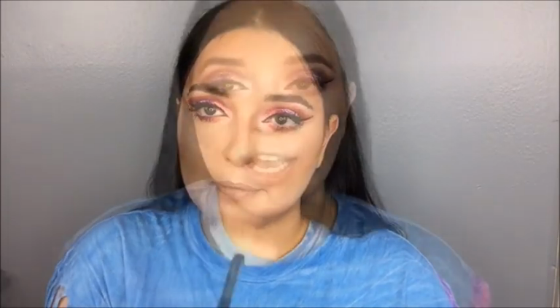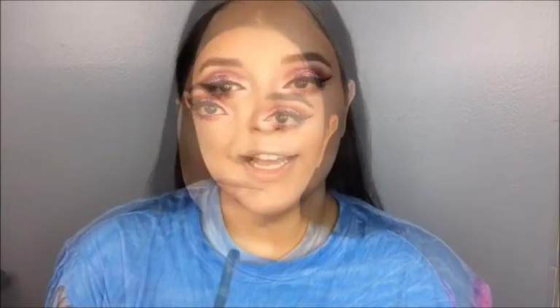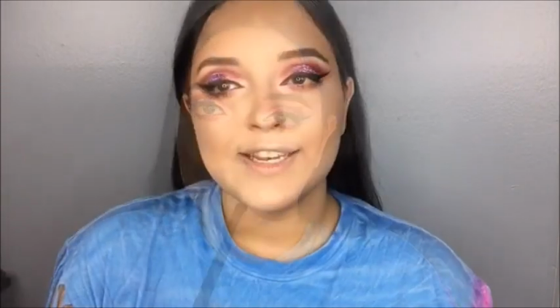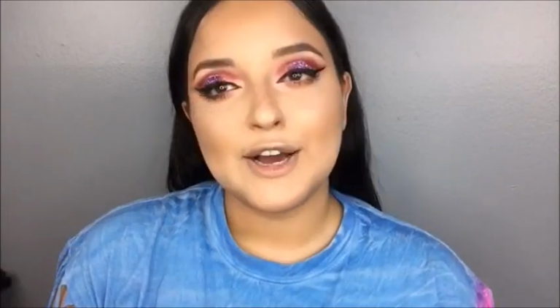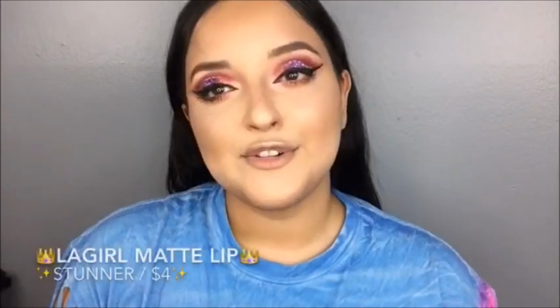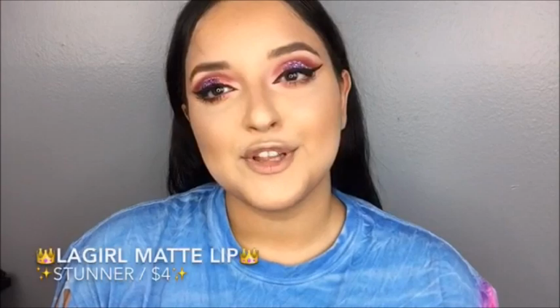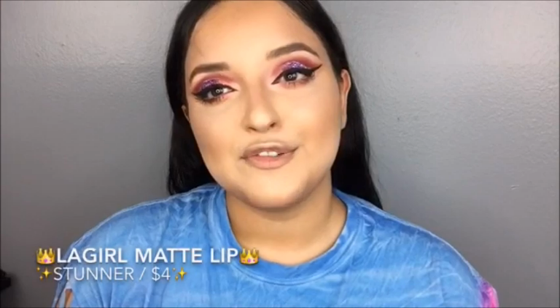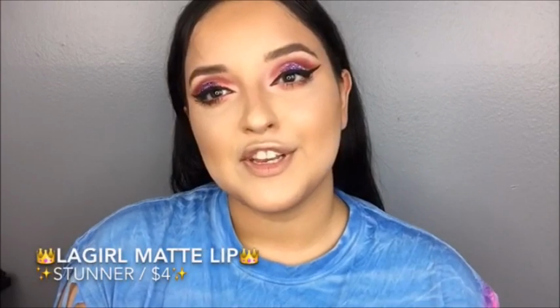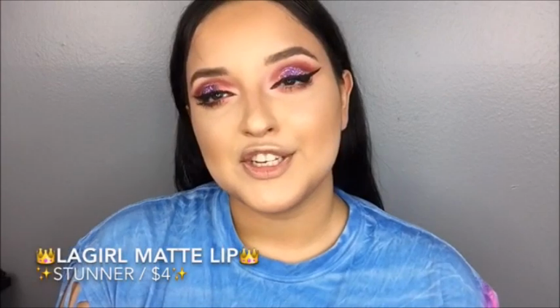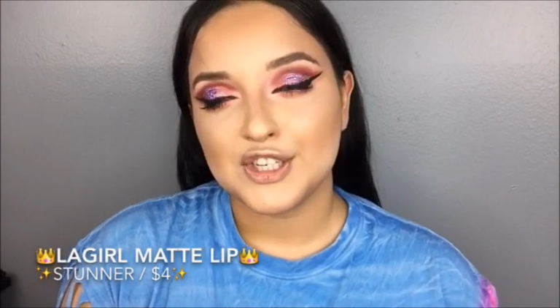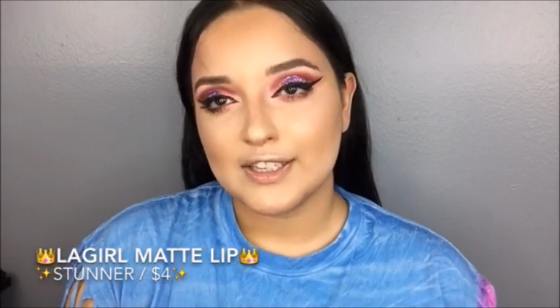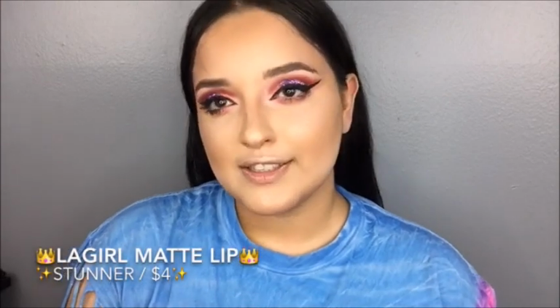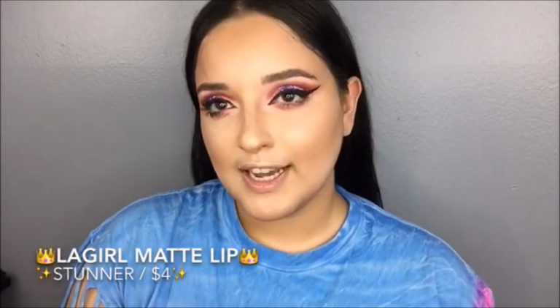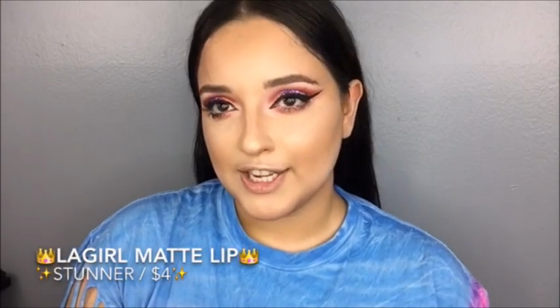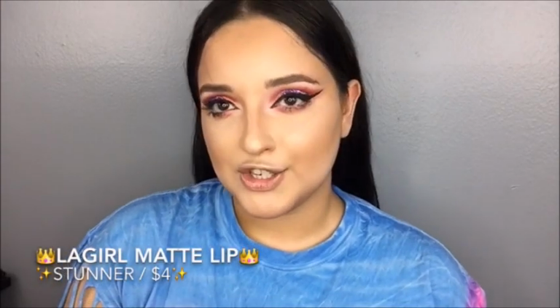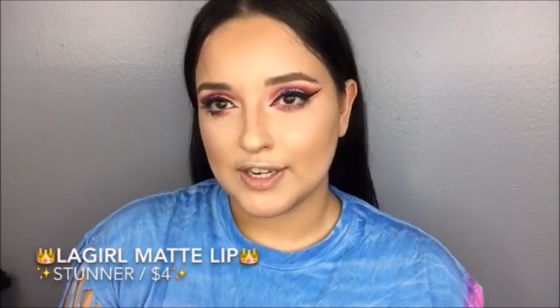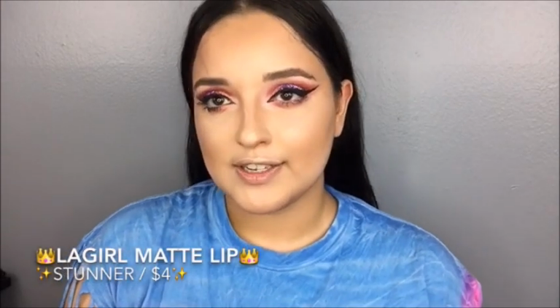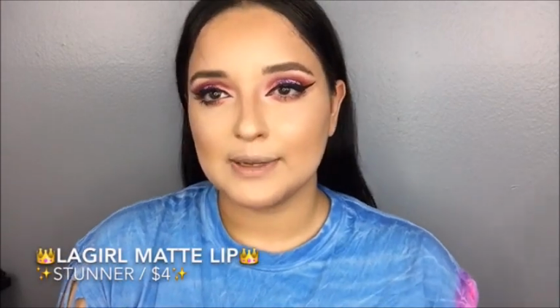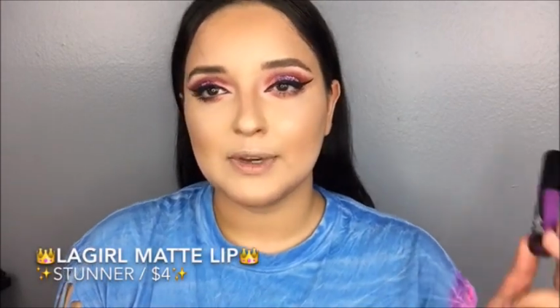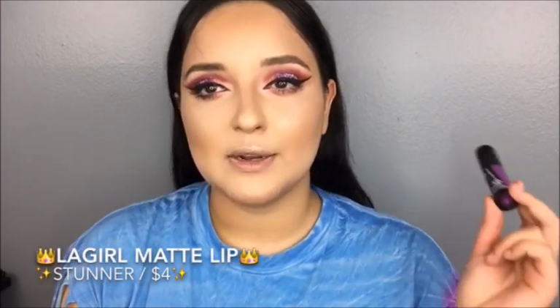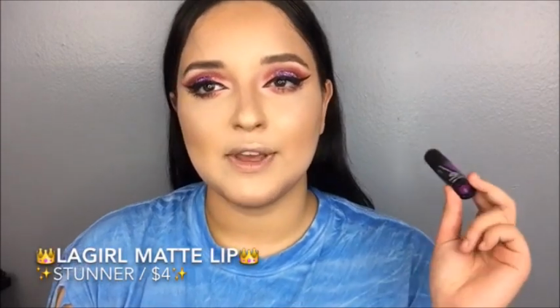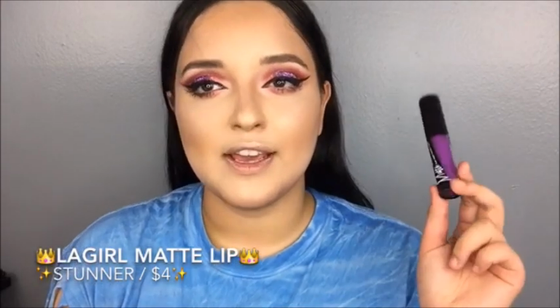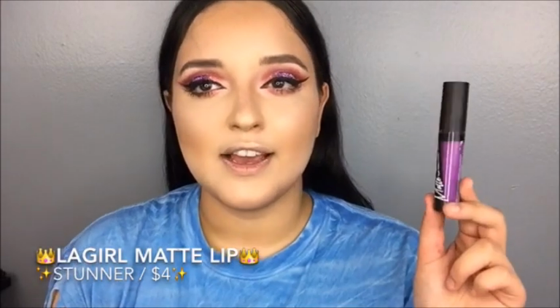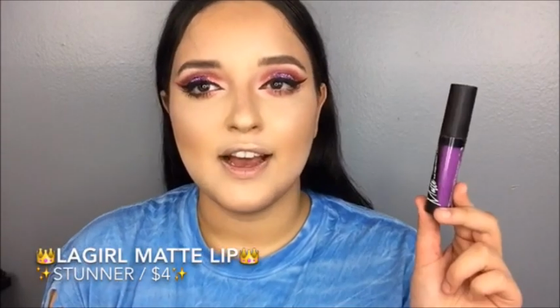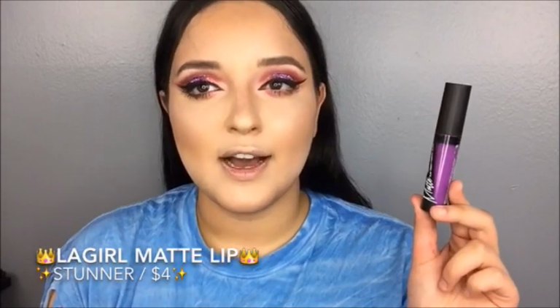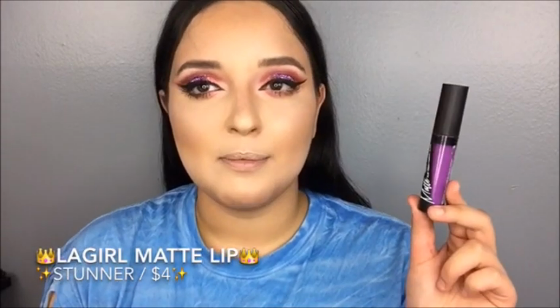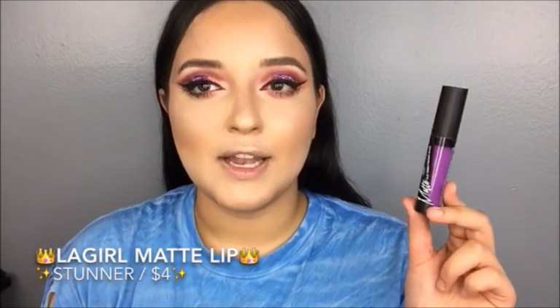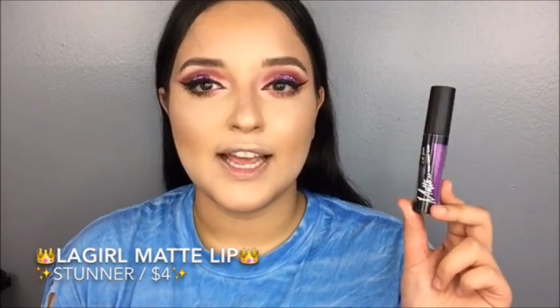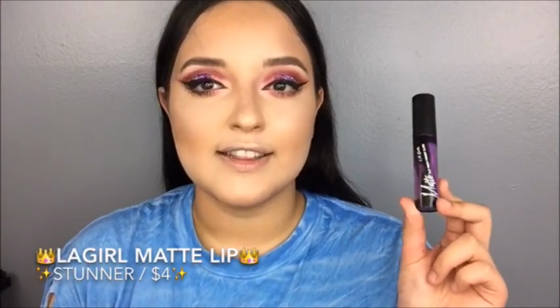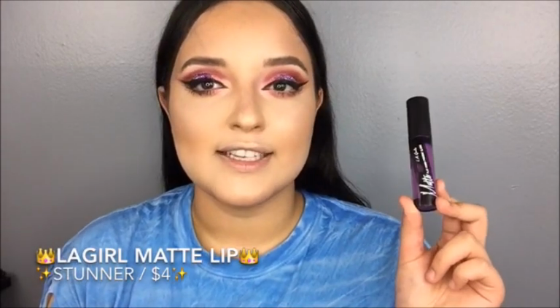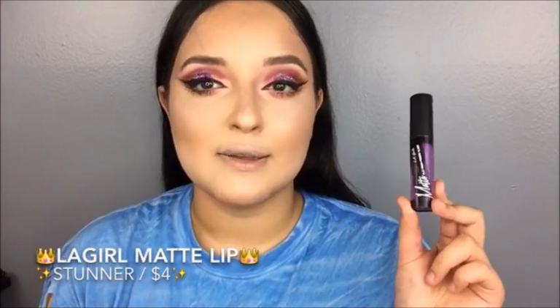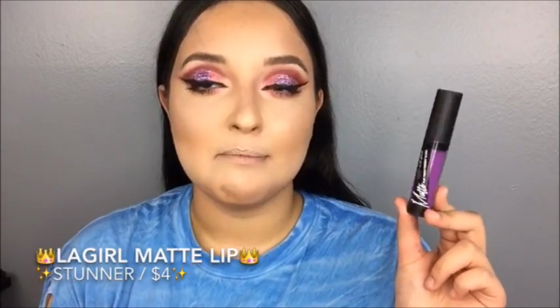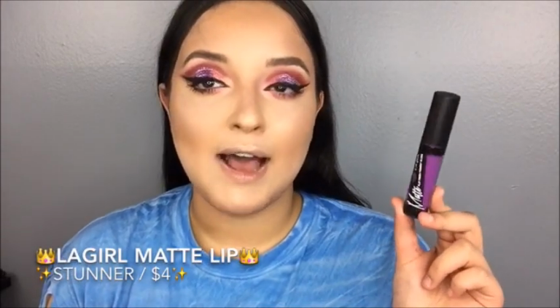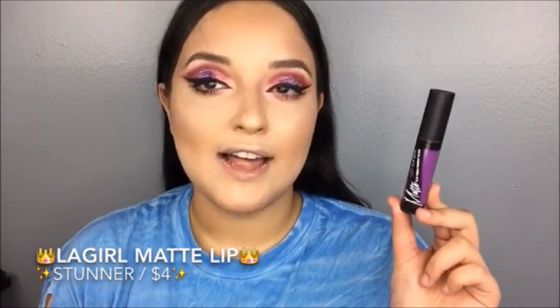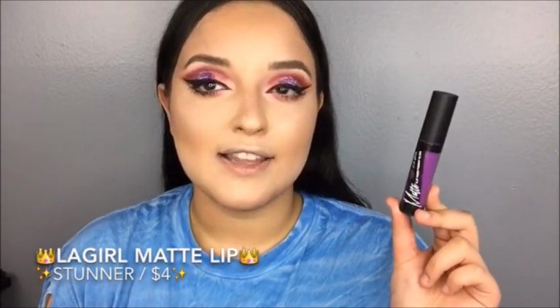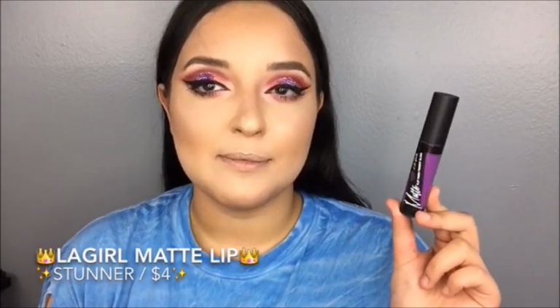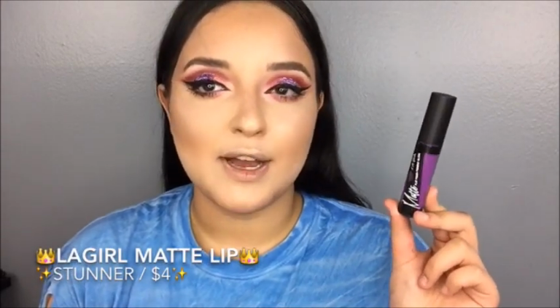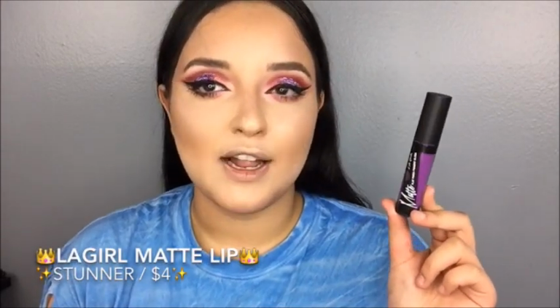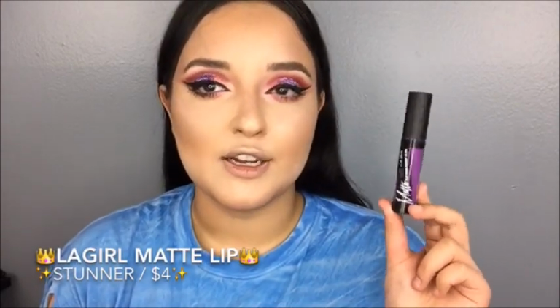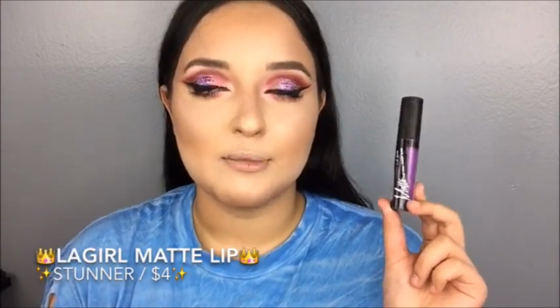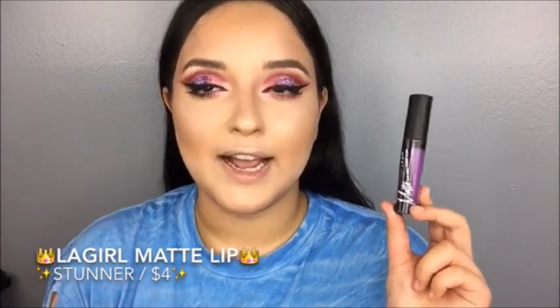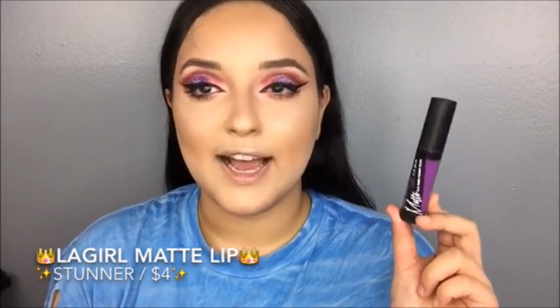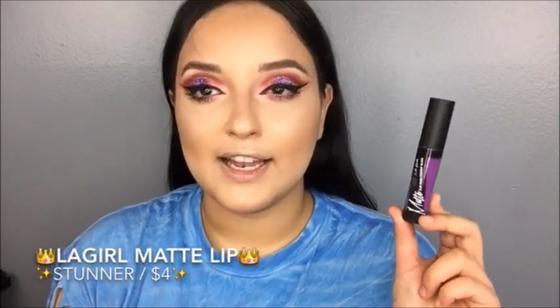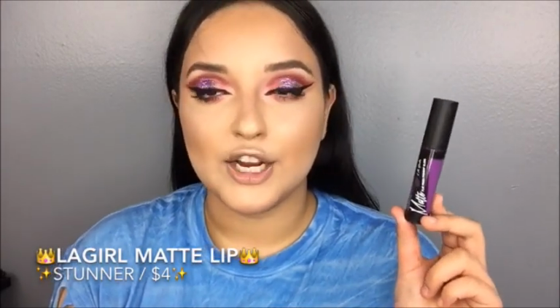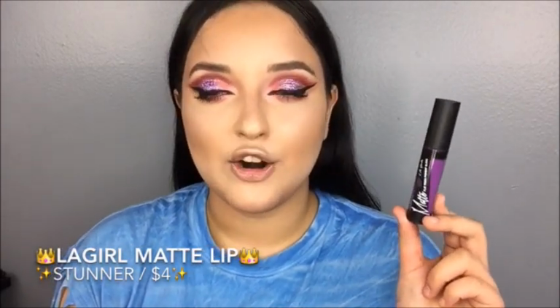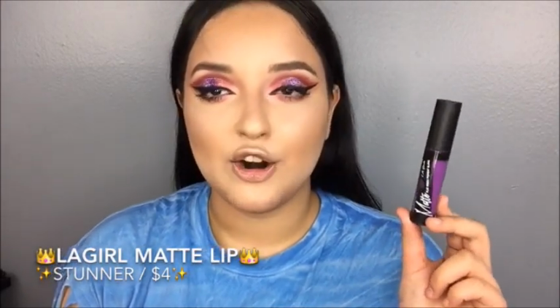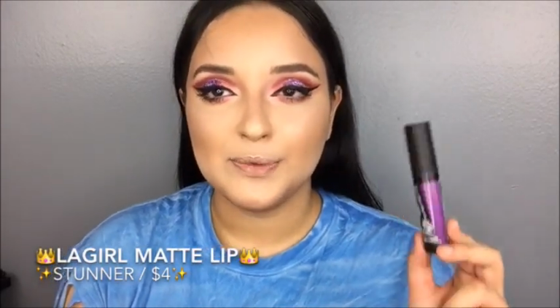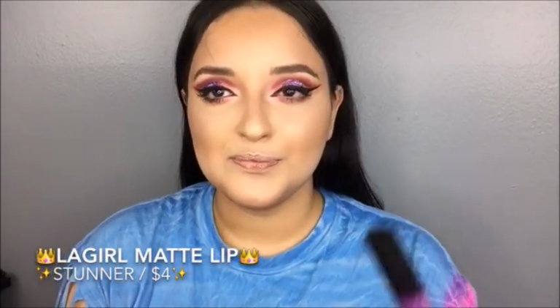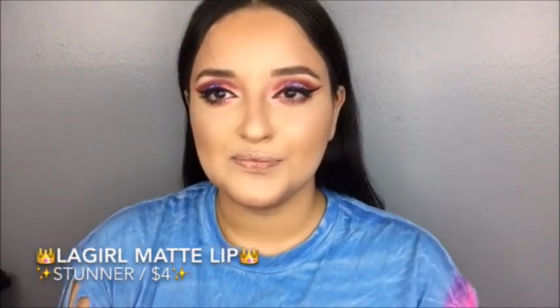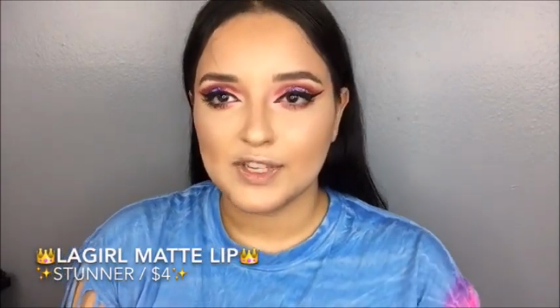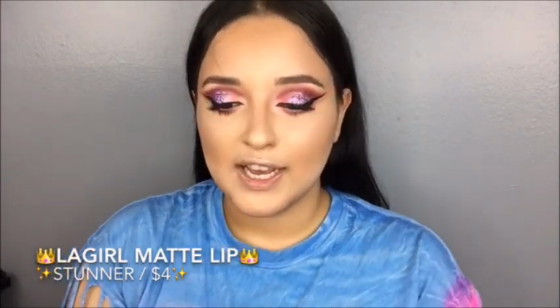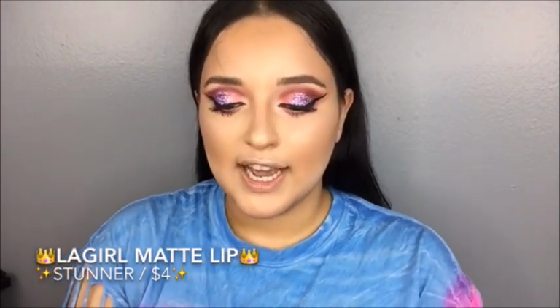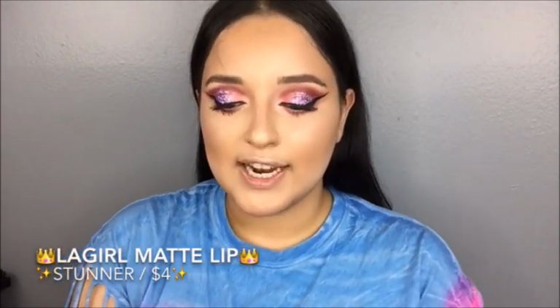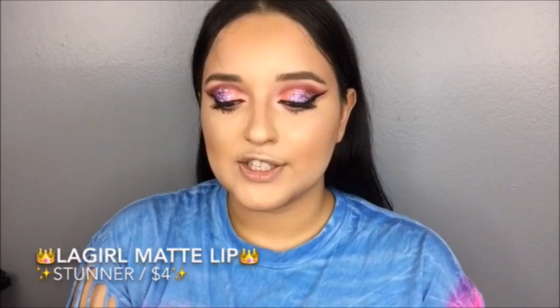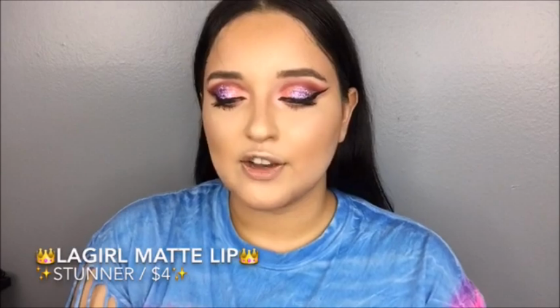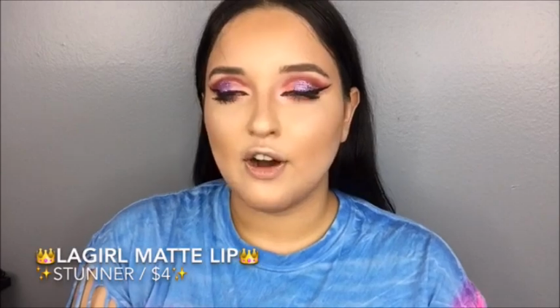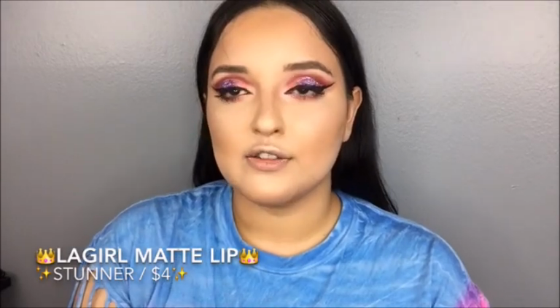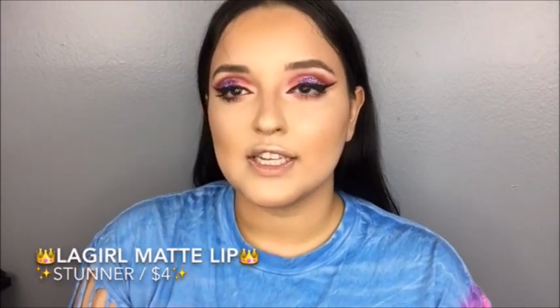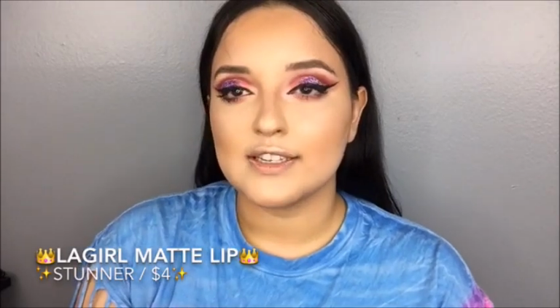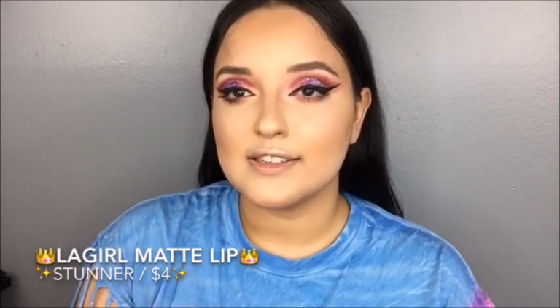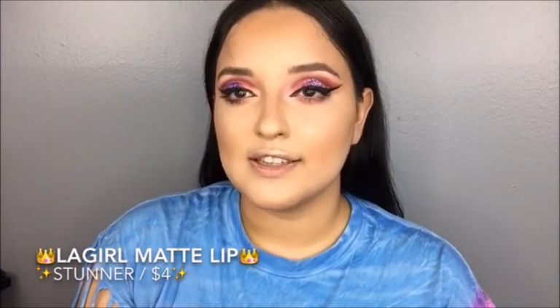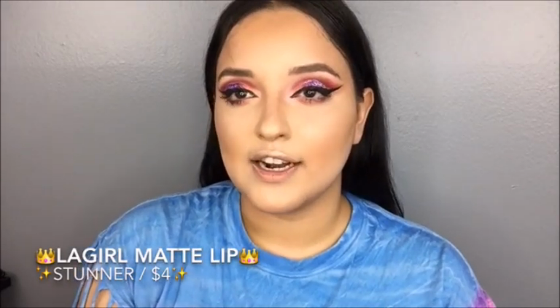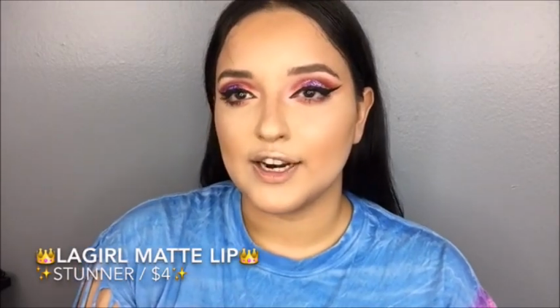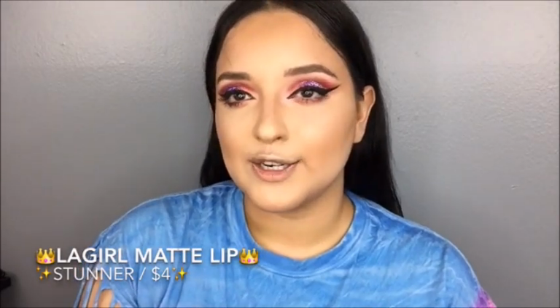Now for the finishing touches, I'm going to be applying this matte lip color by LA Girl, and it's called Stunner.